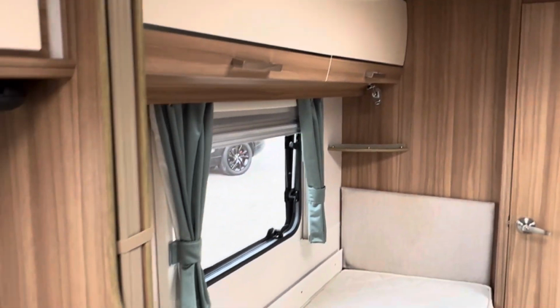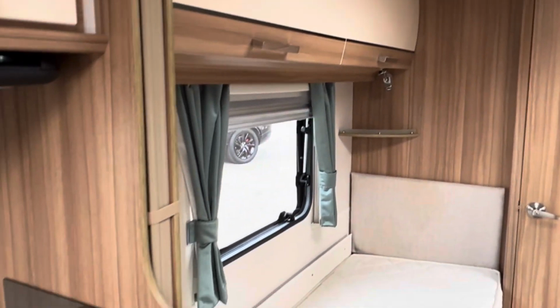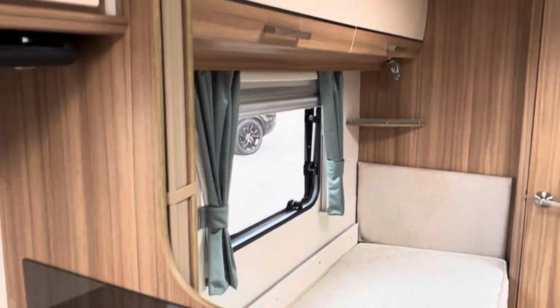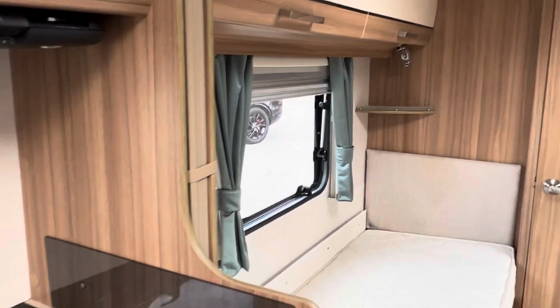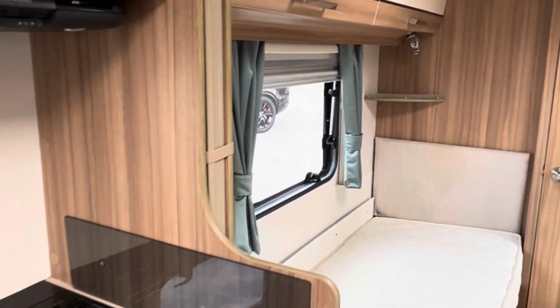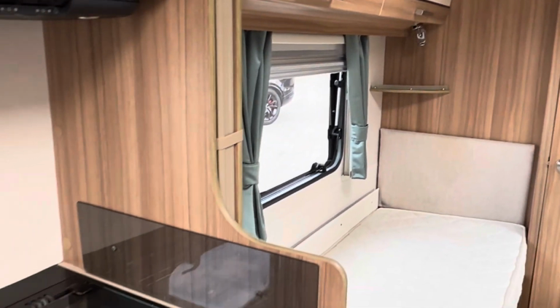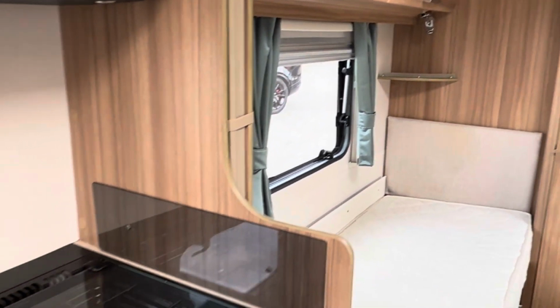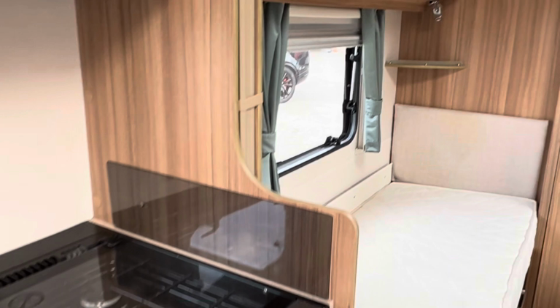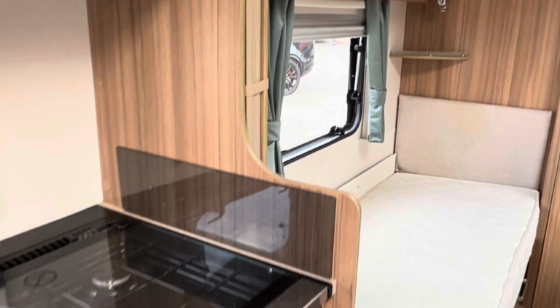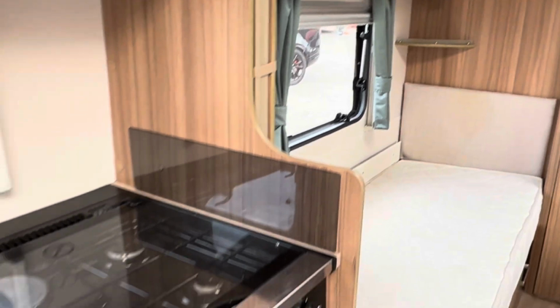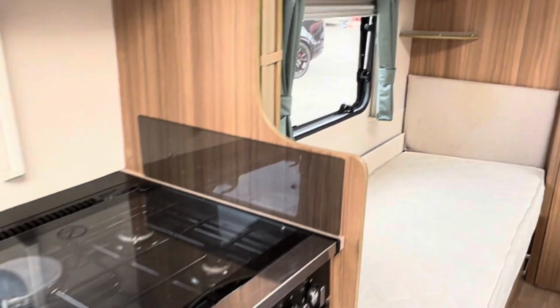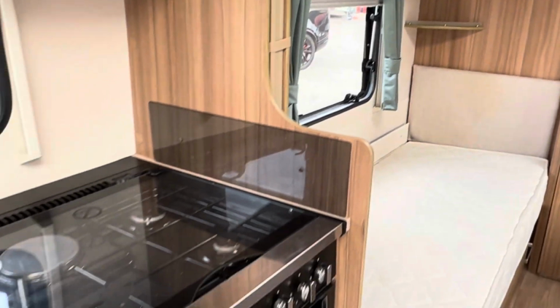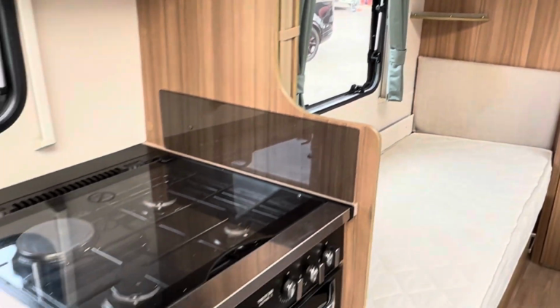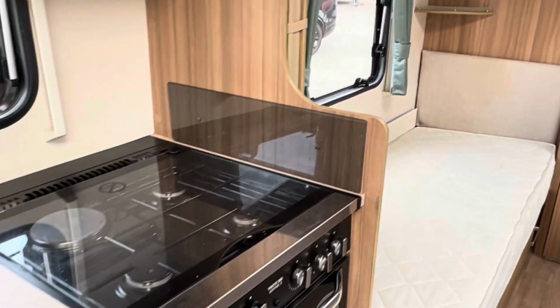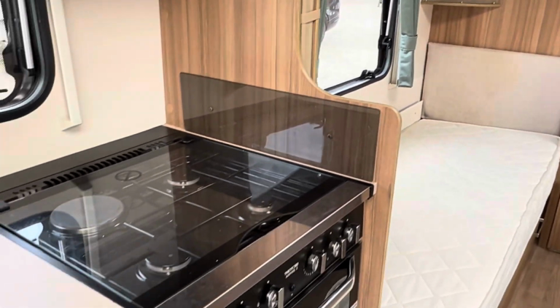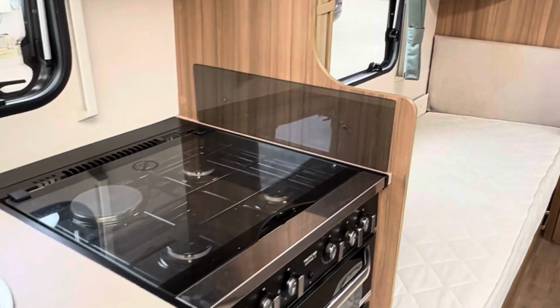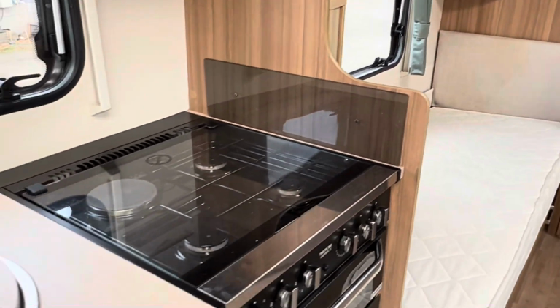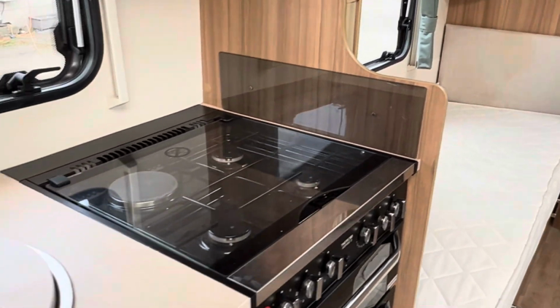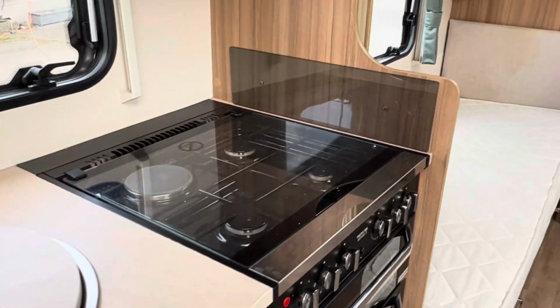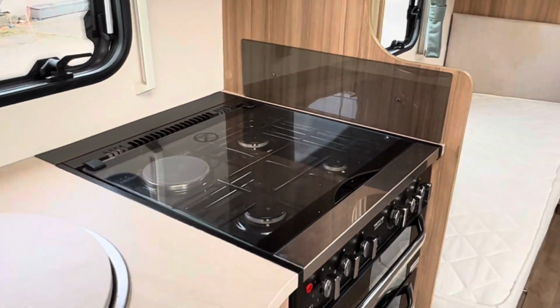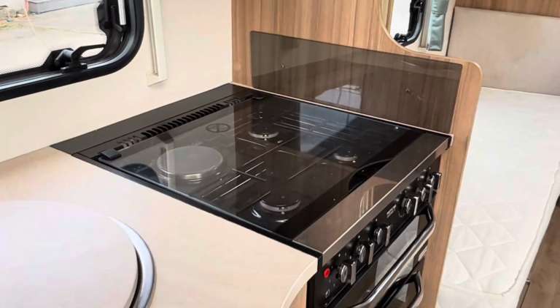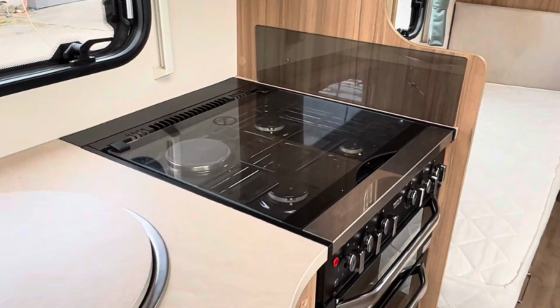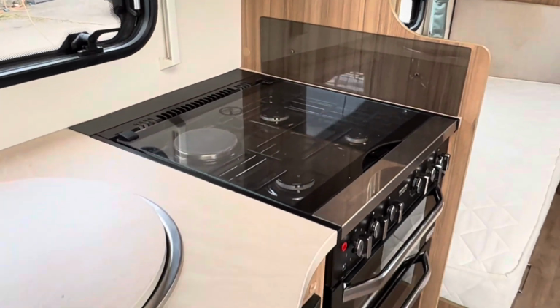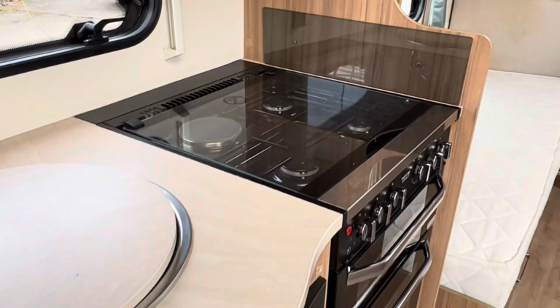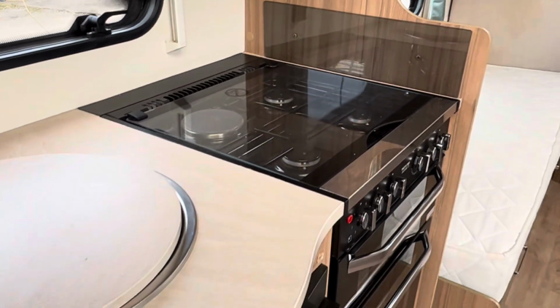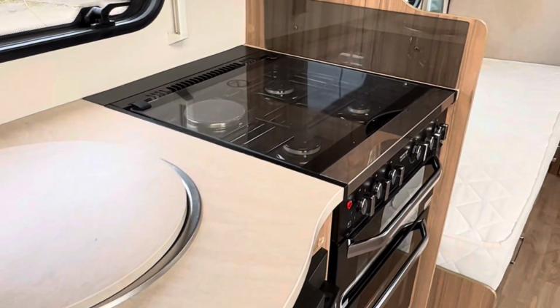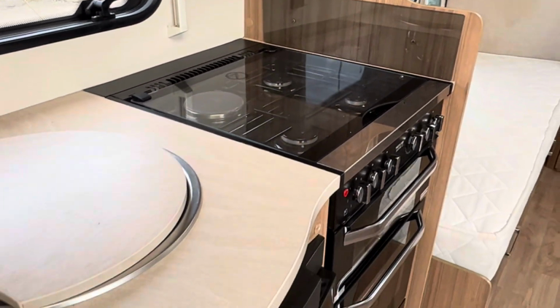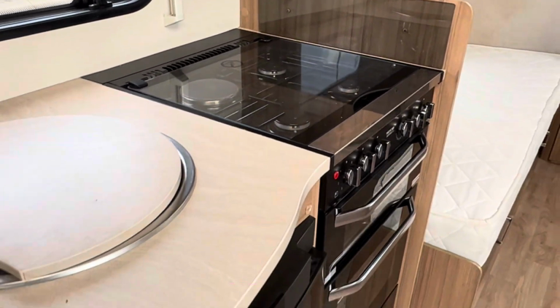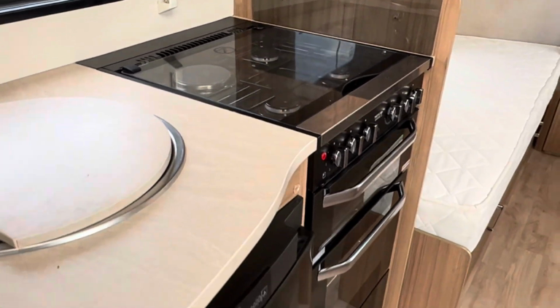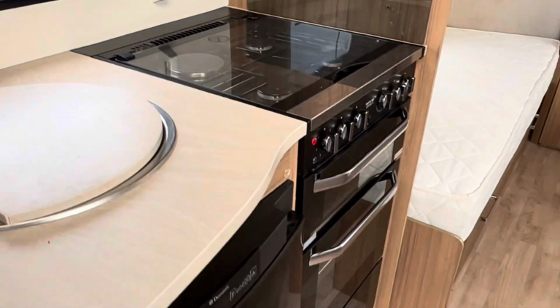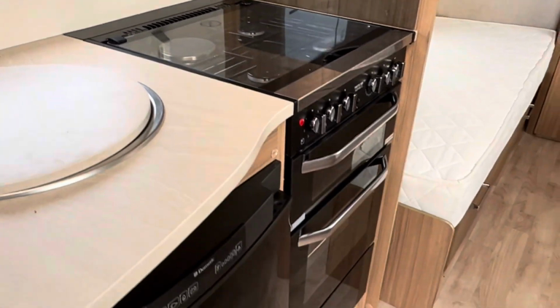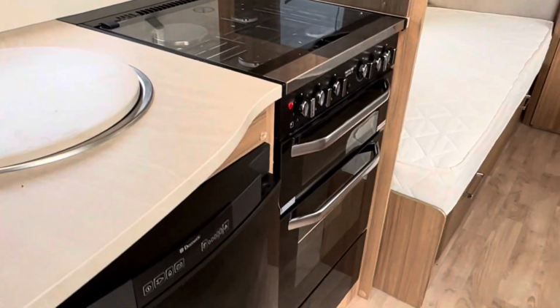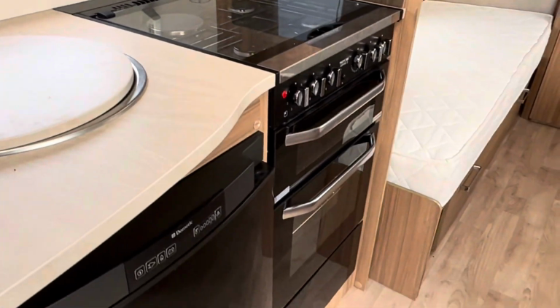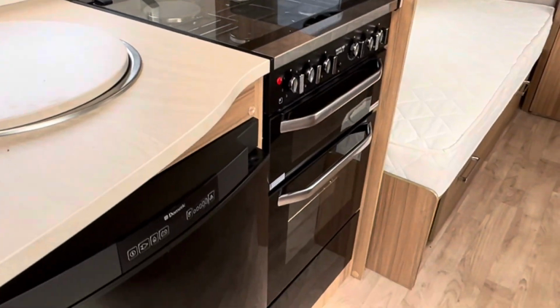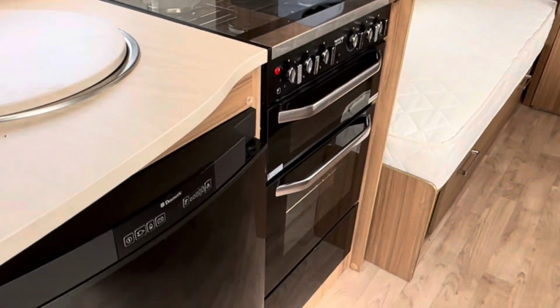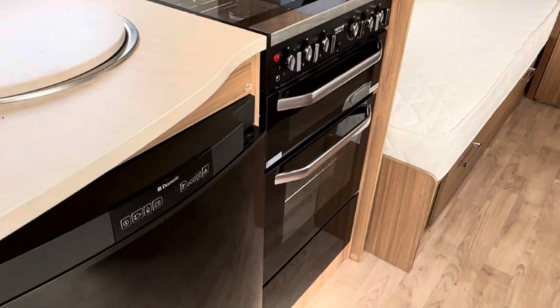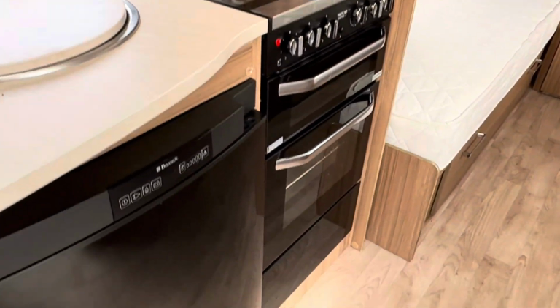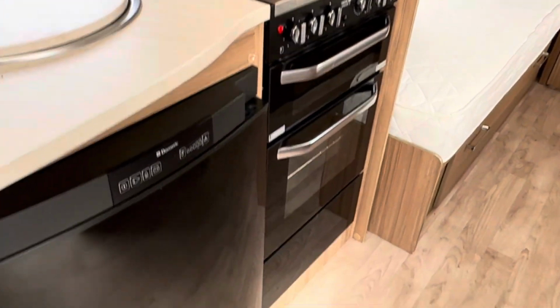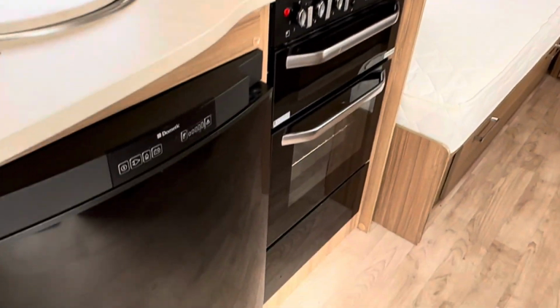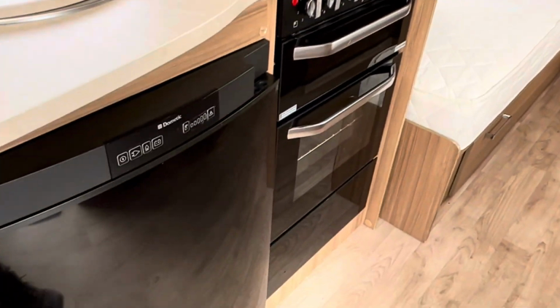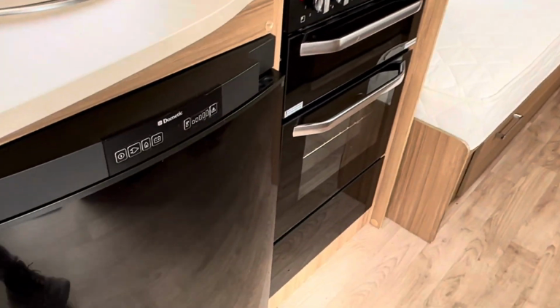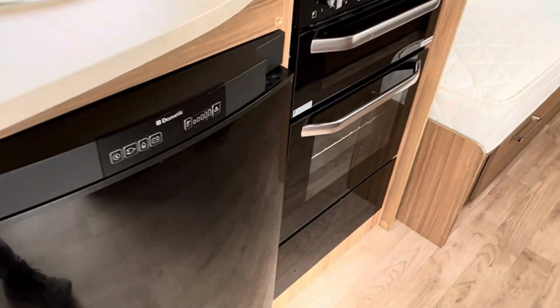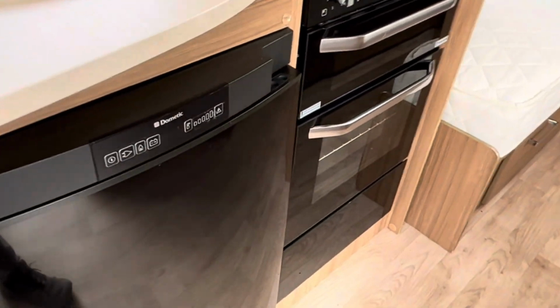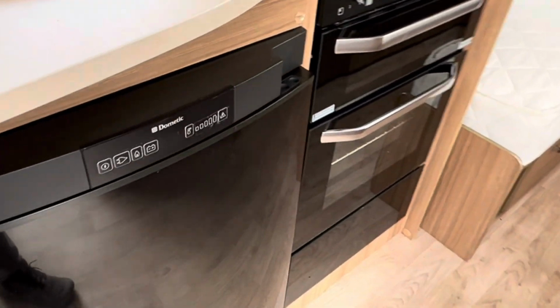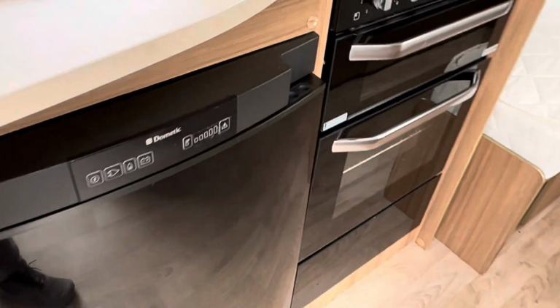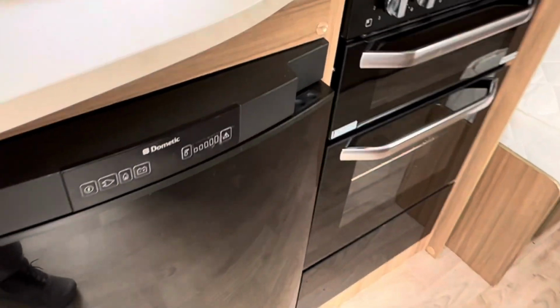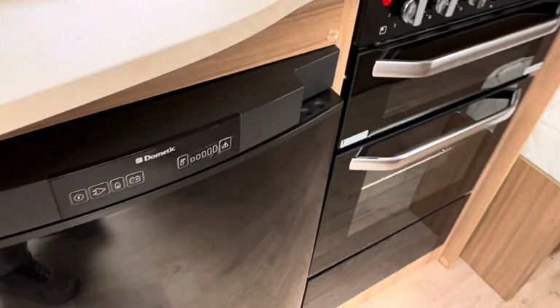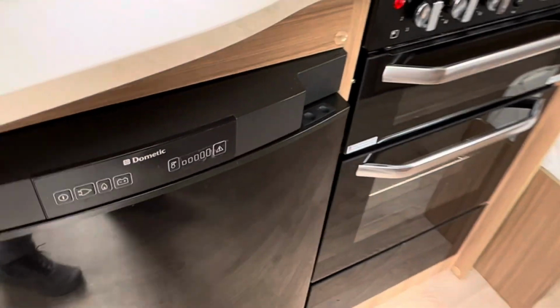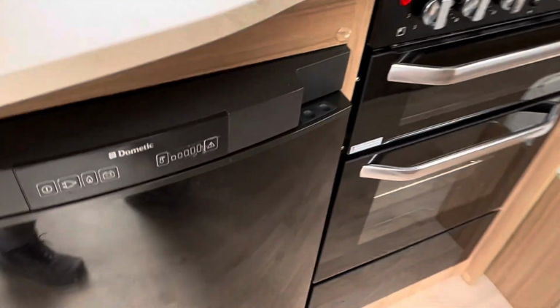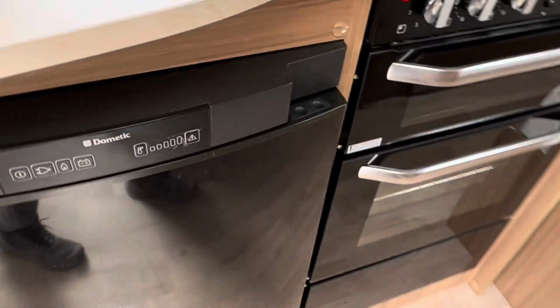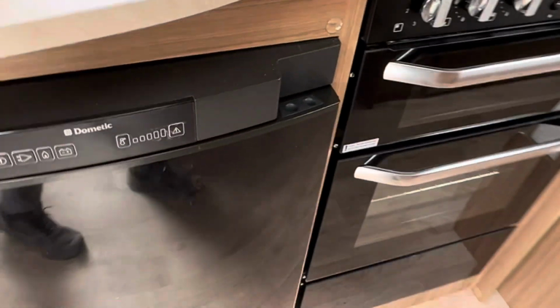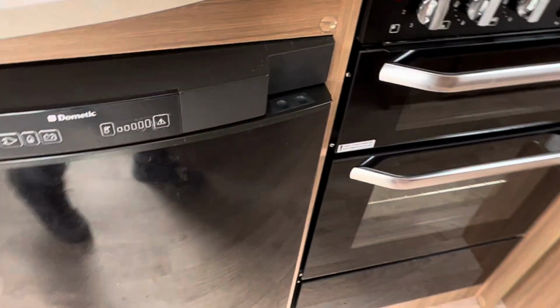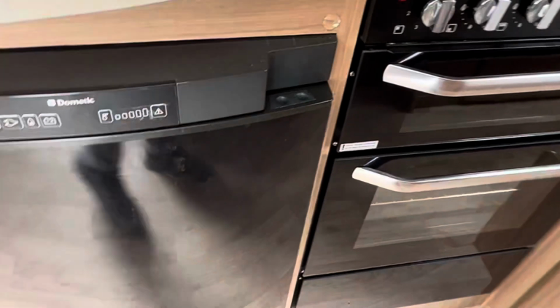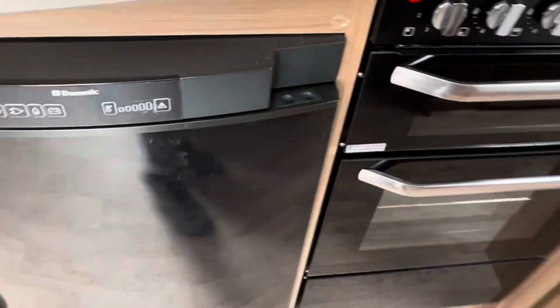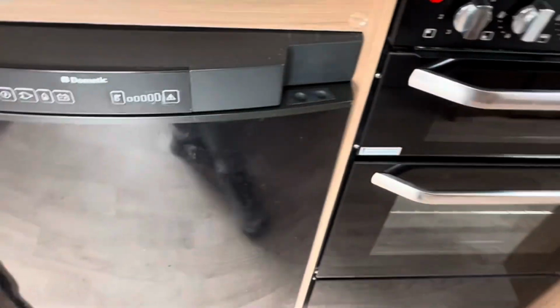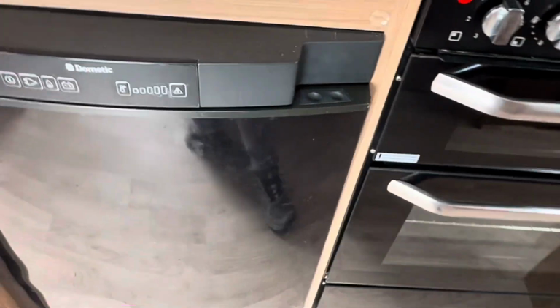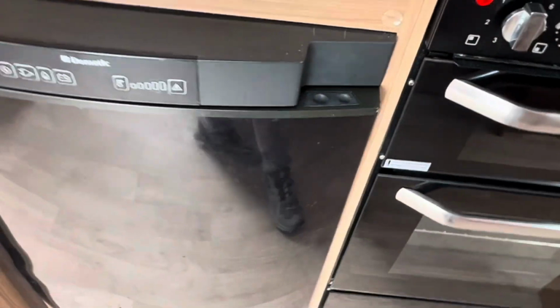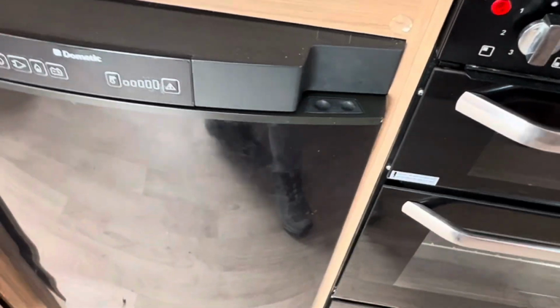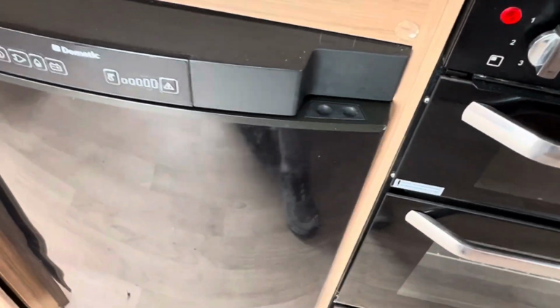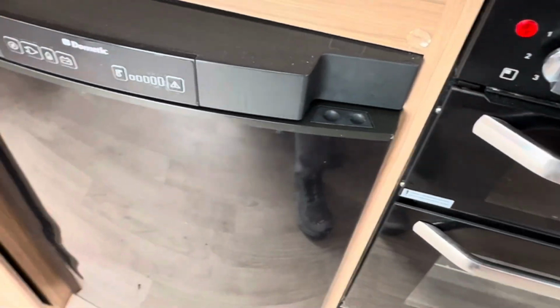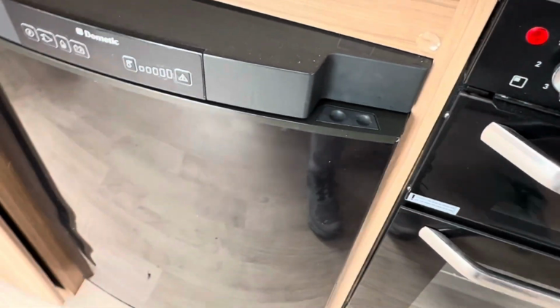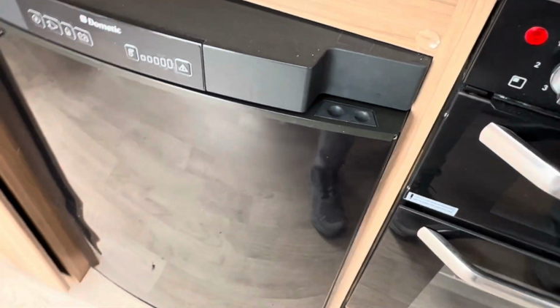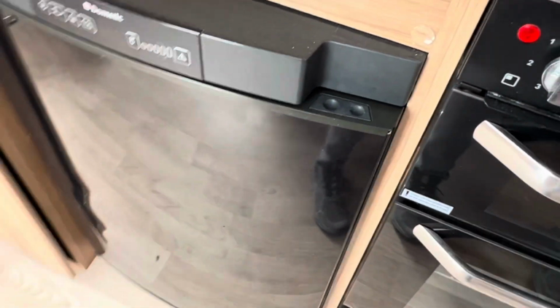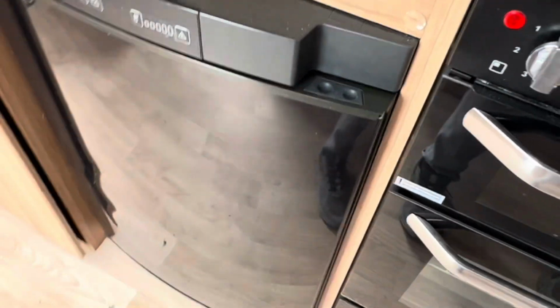Back into the kitchen again - three burner gas and electric hob, separate grill and oven, and a Dometic automatic fridge.